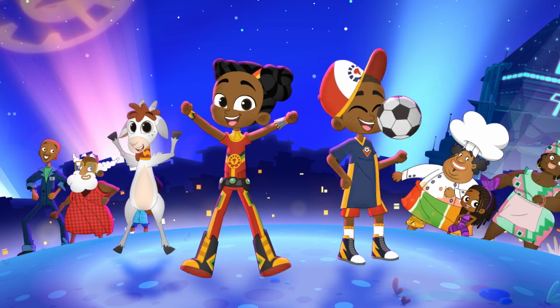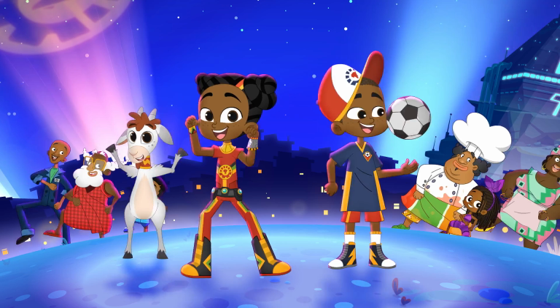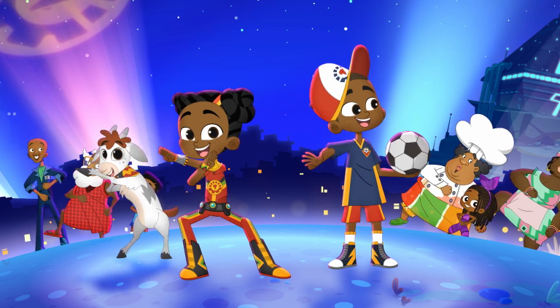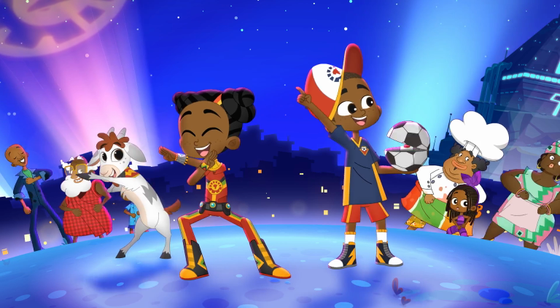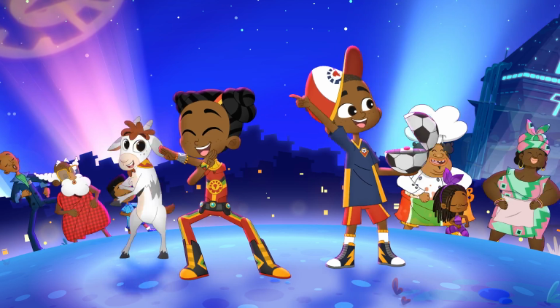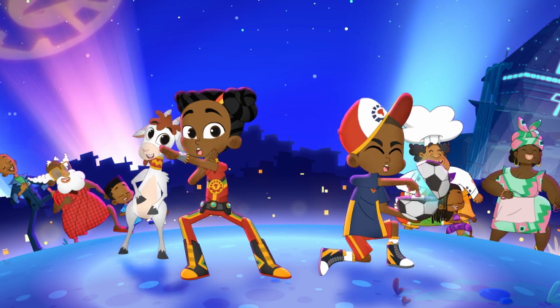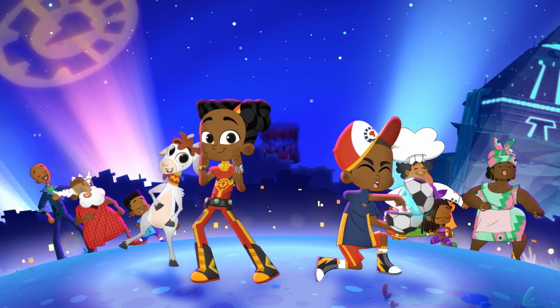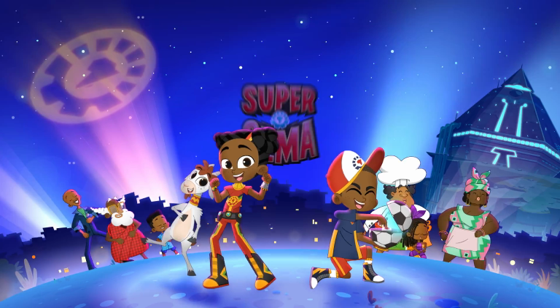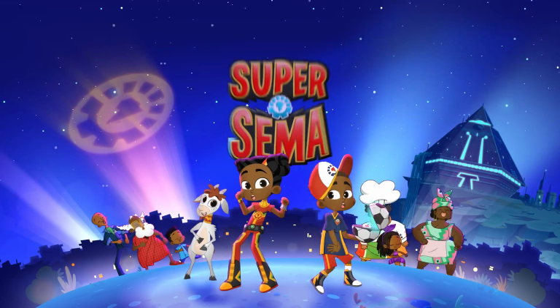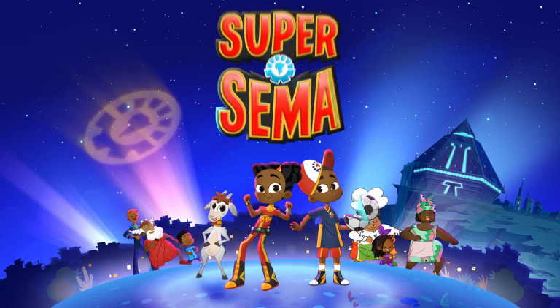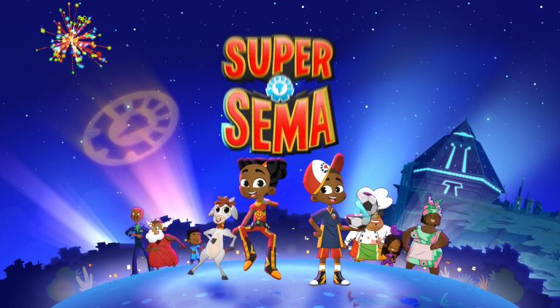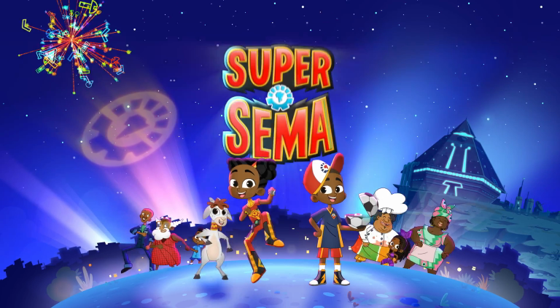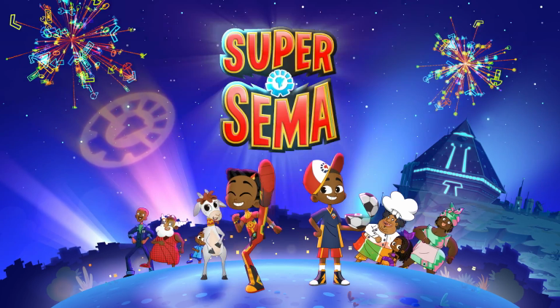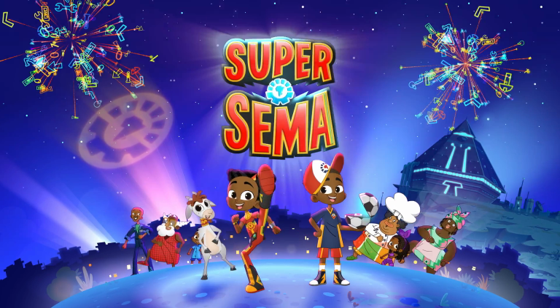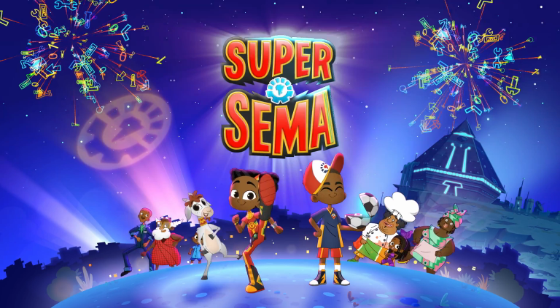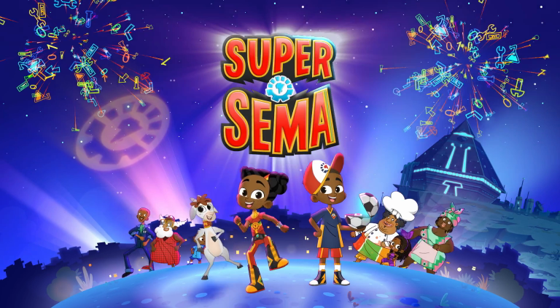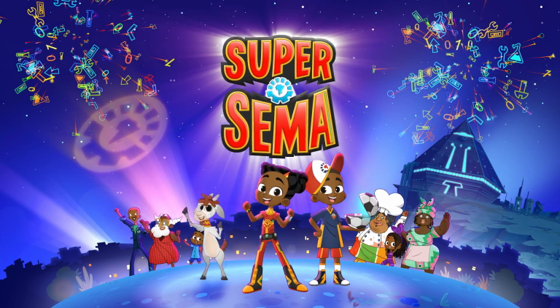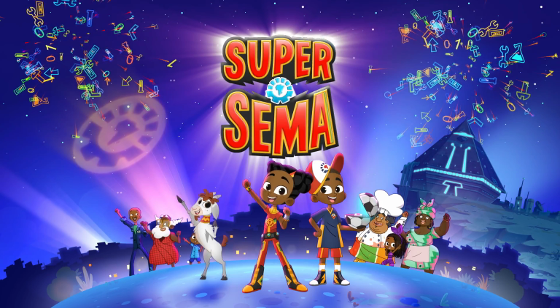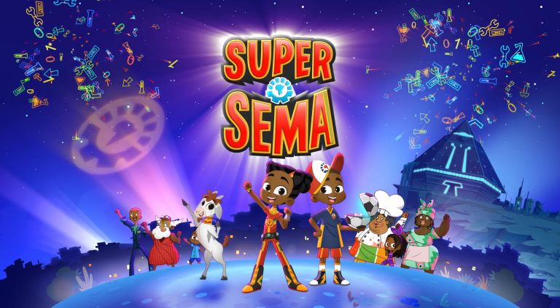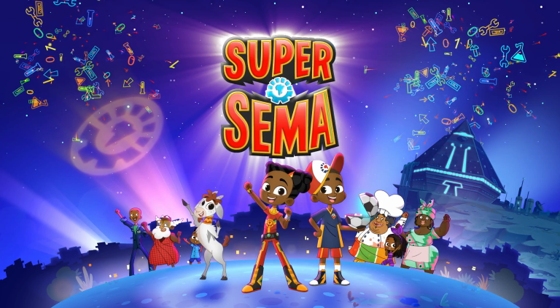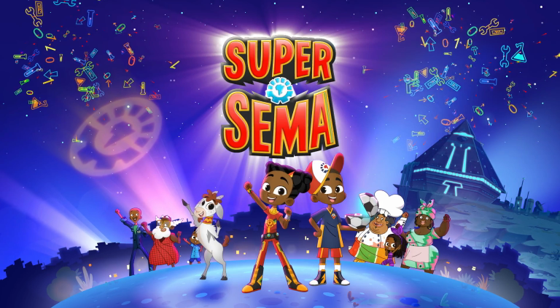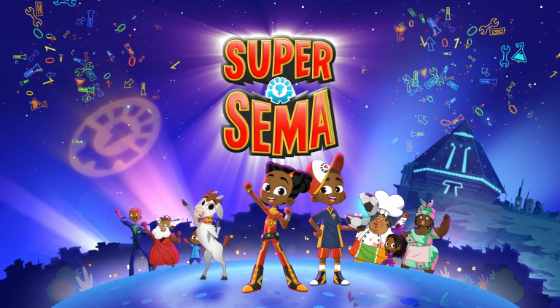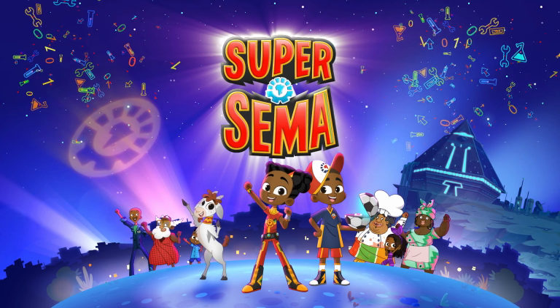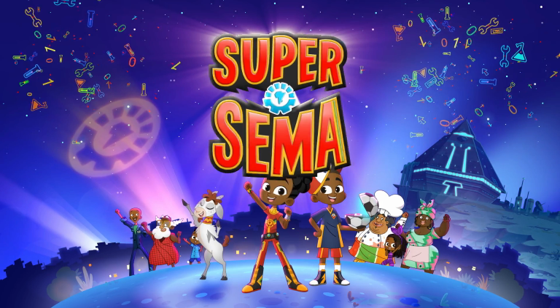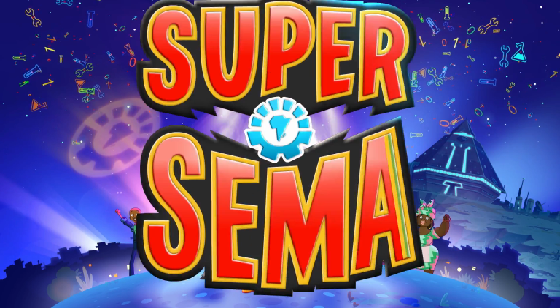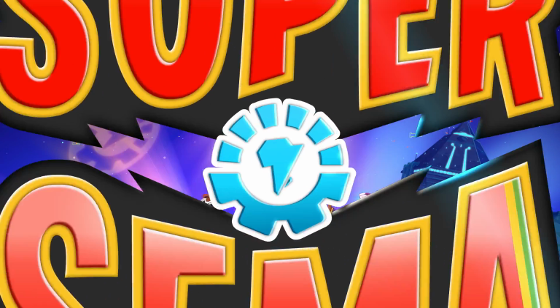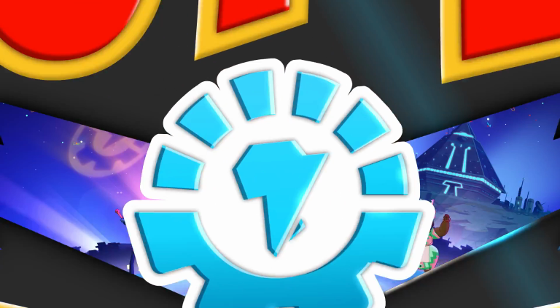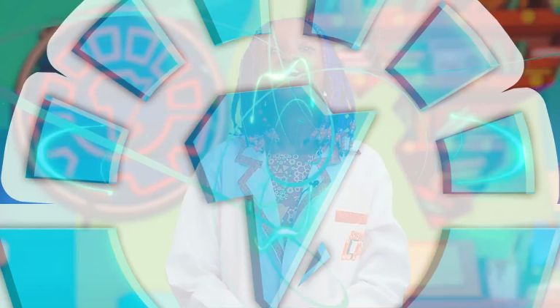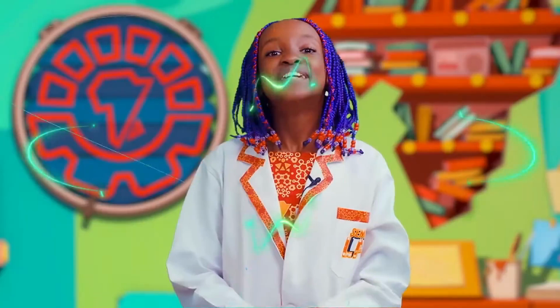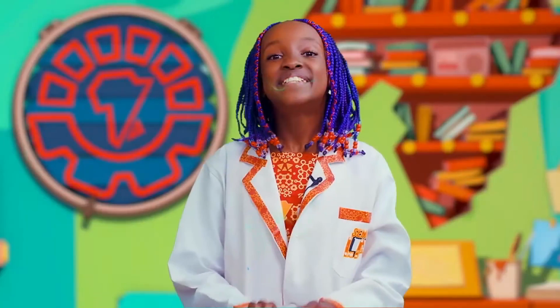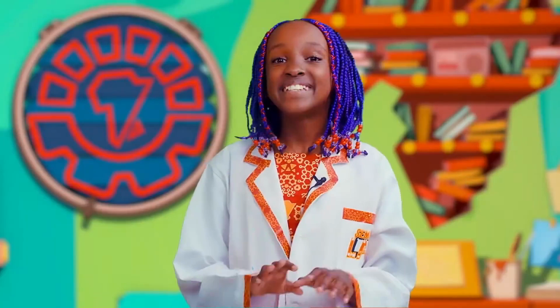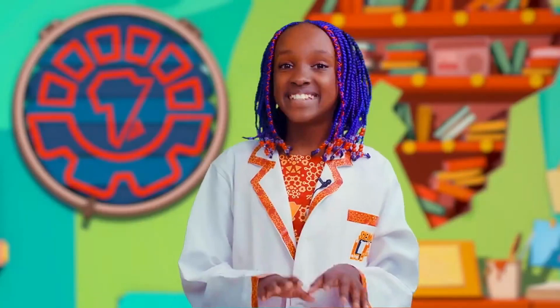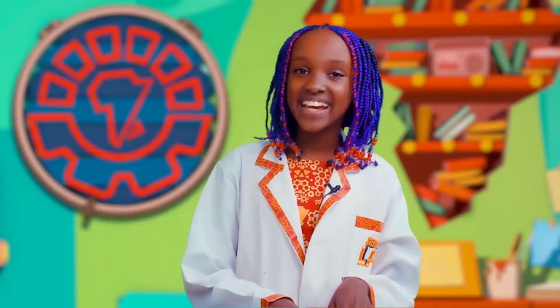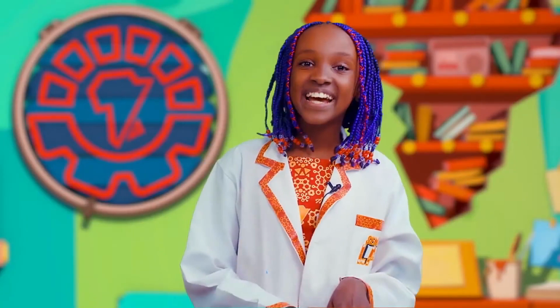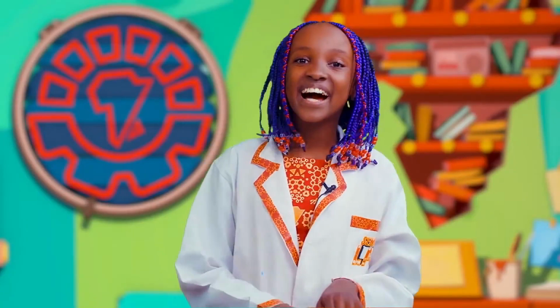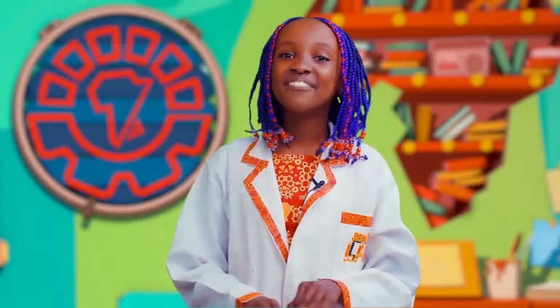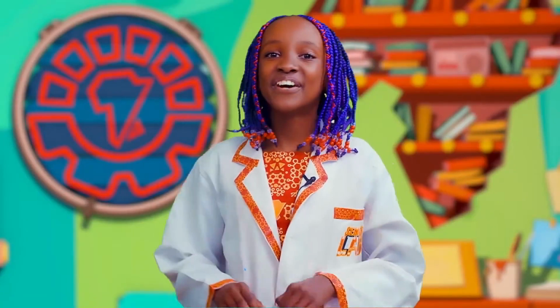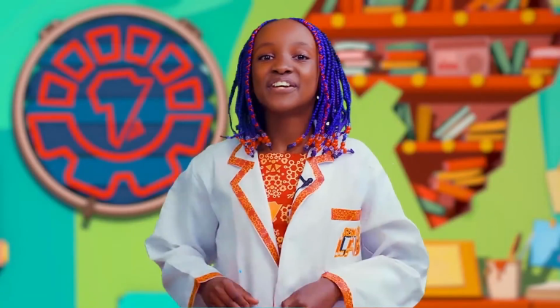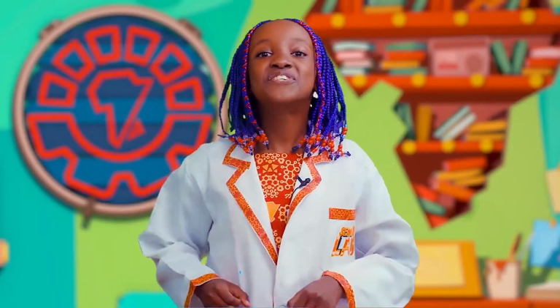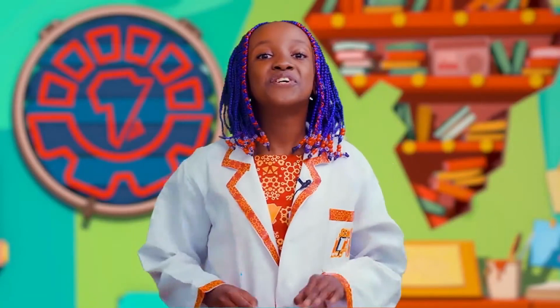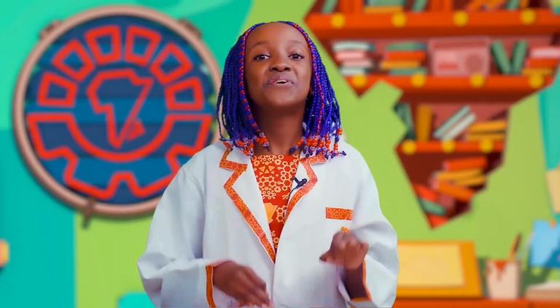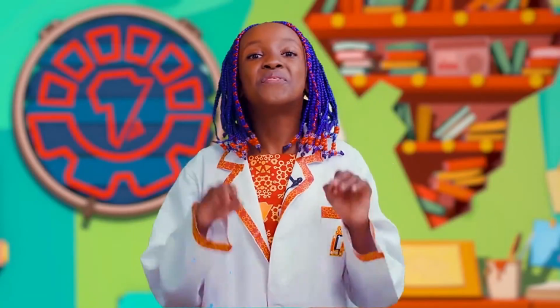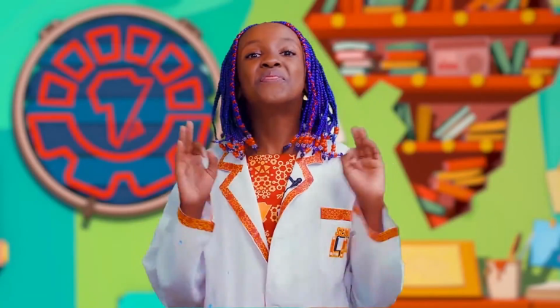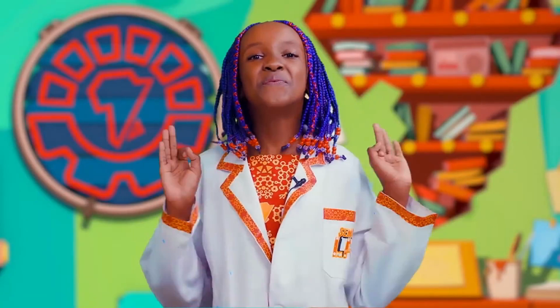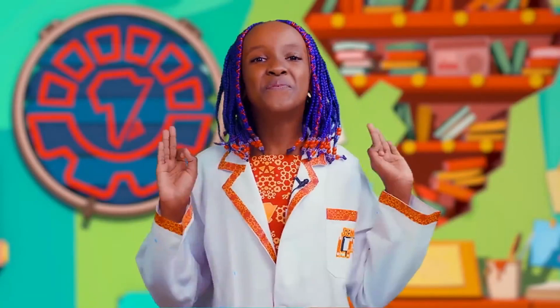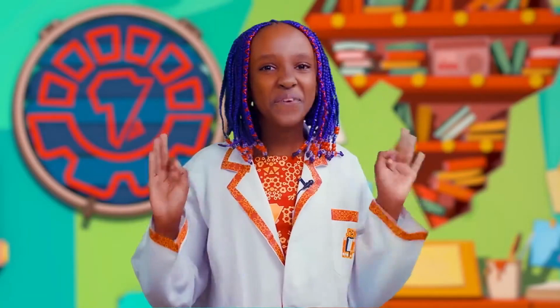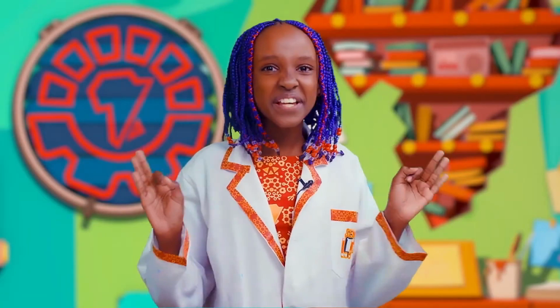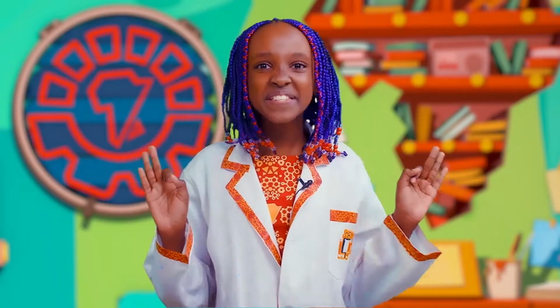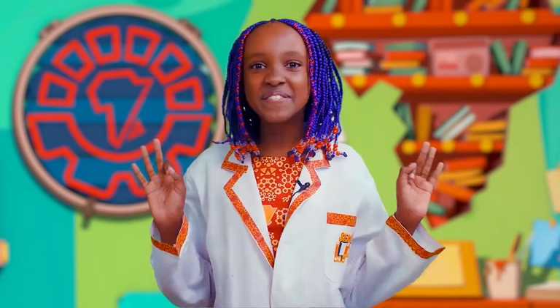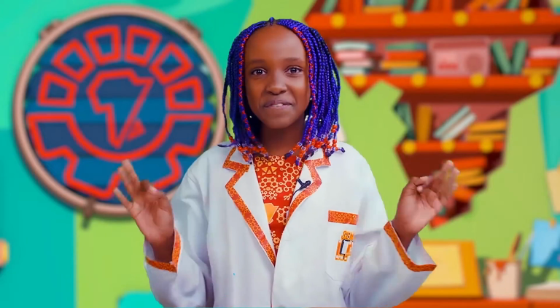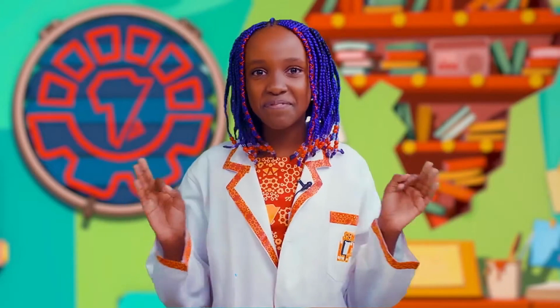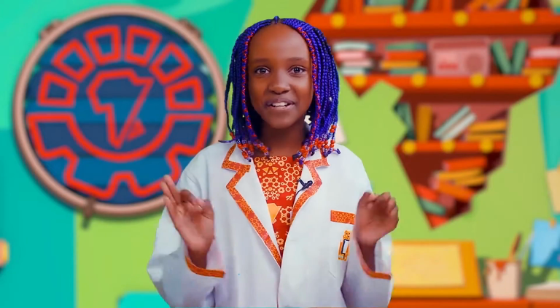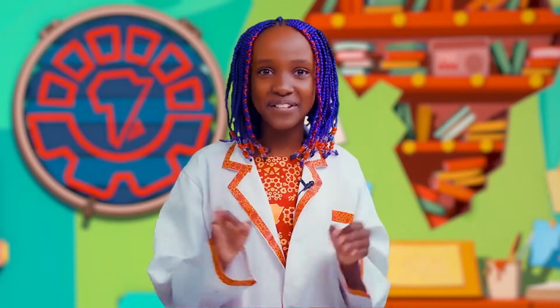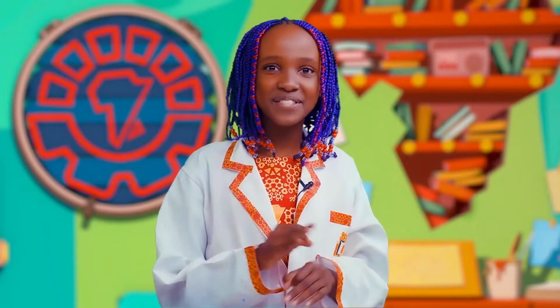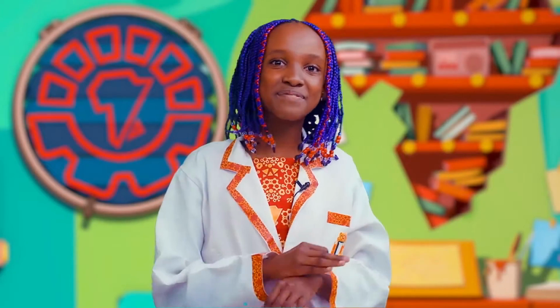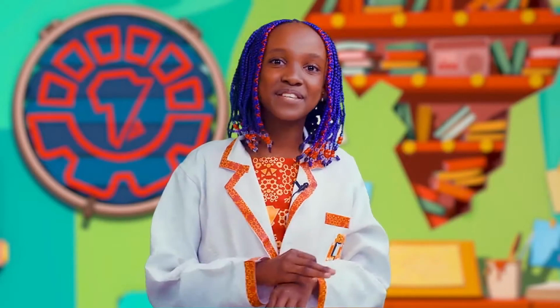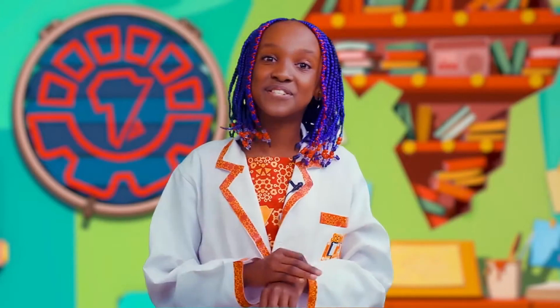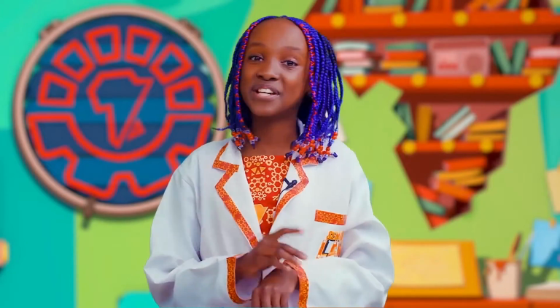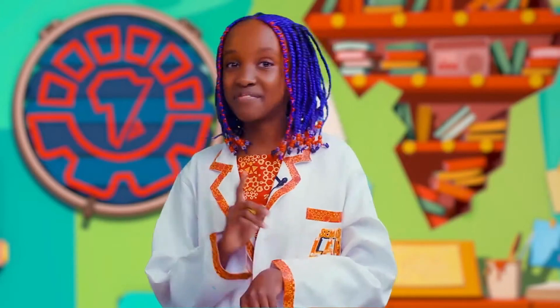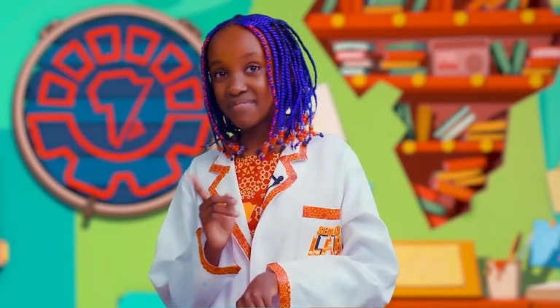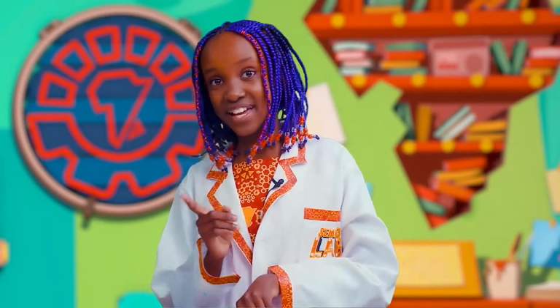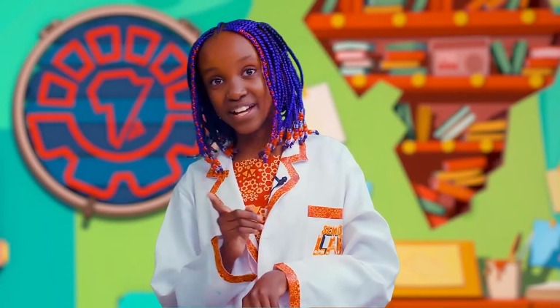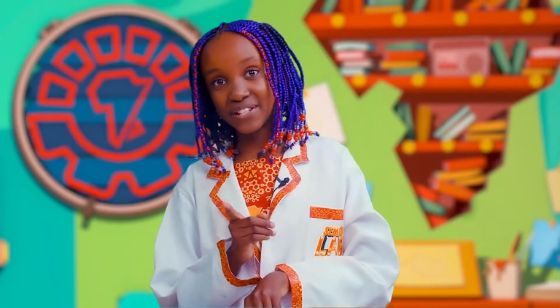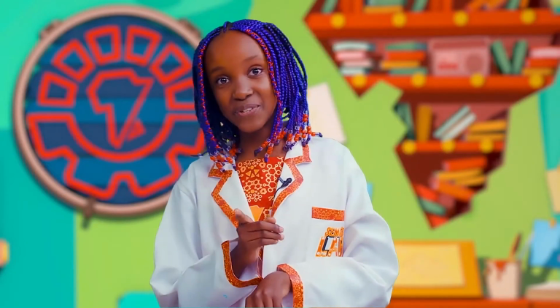Super Super Summer! Today I'm gonna show you three super costumes that you can make at home.